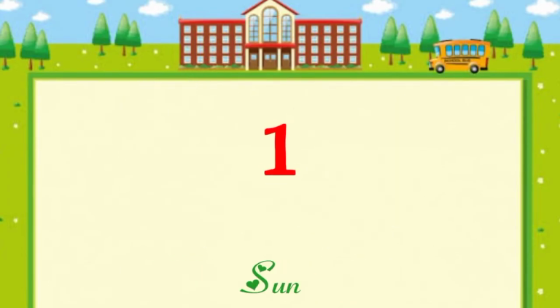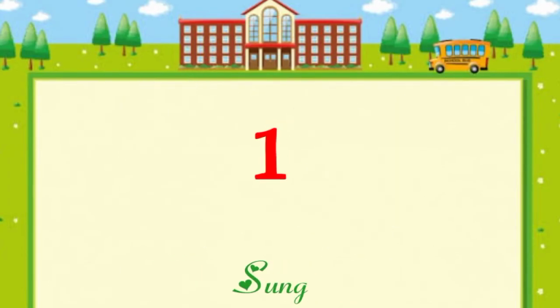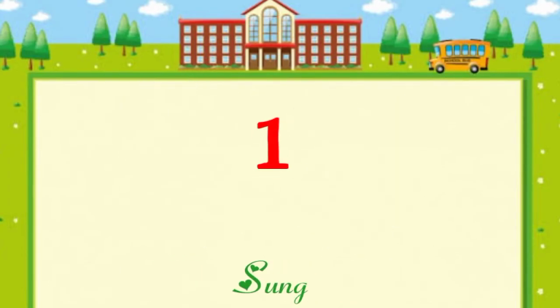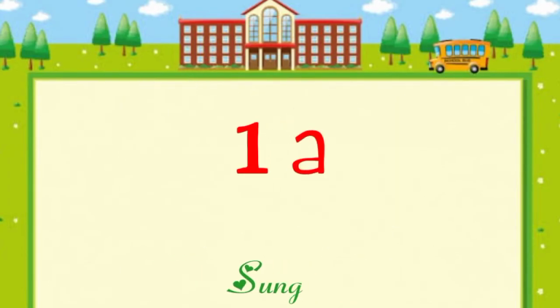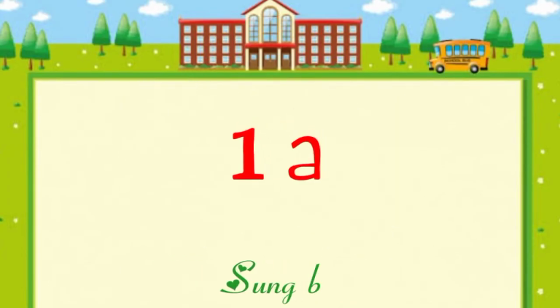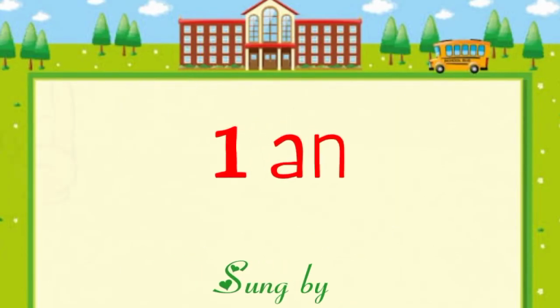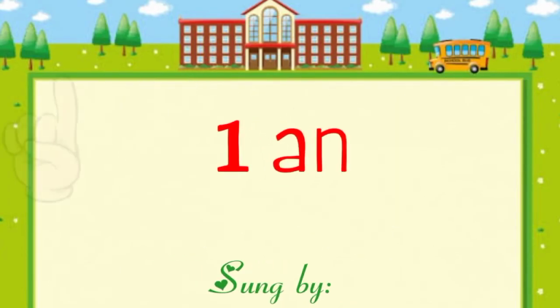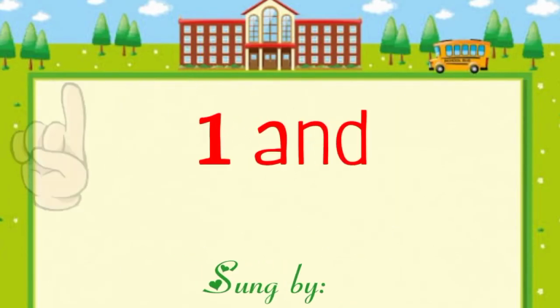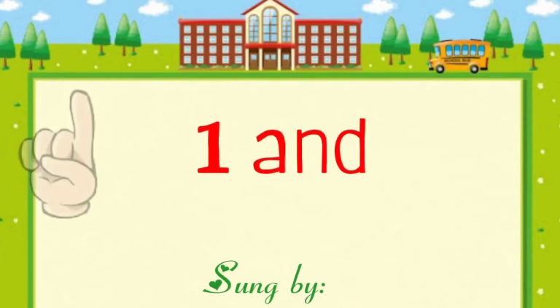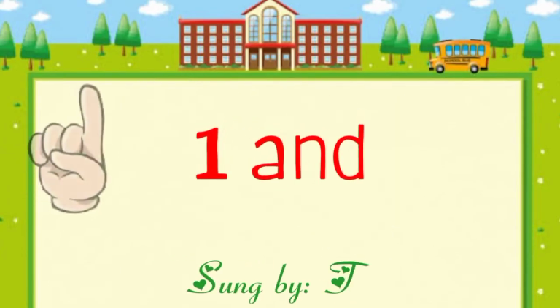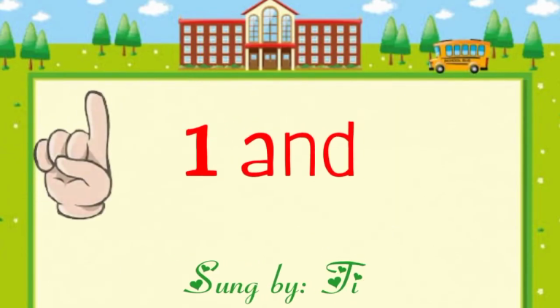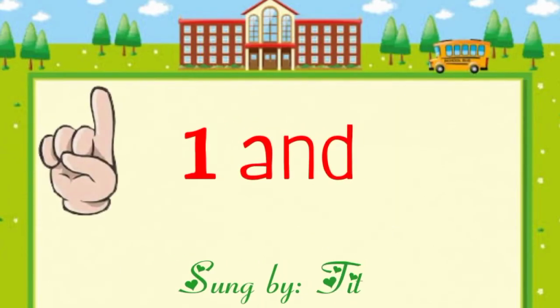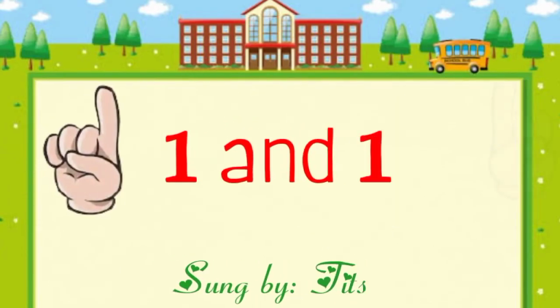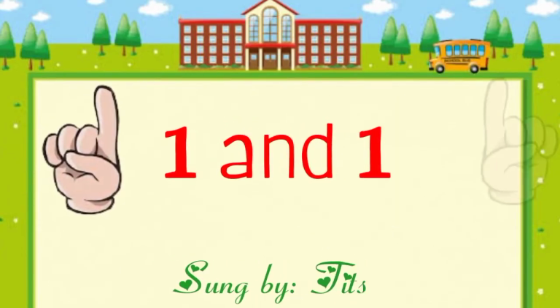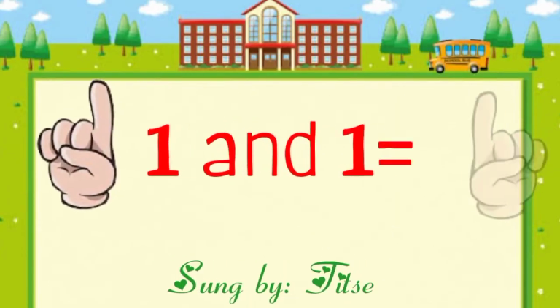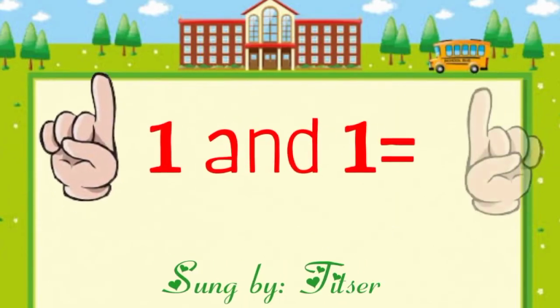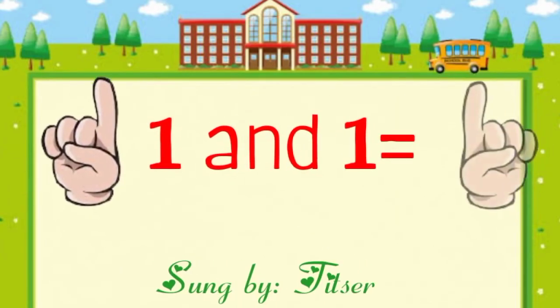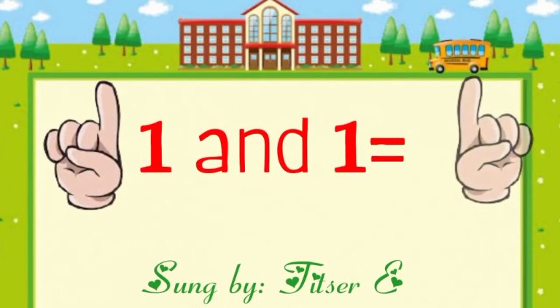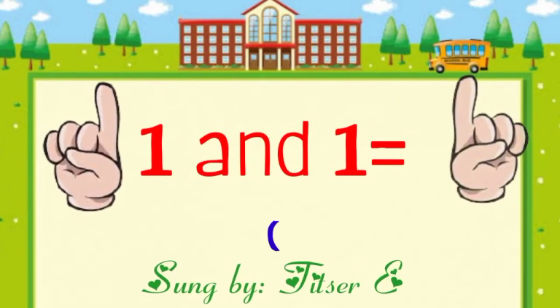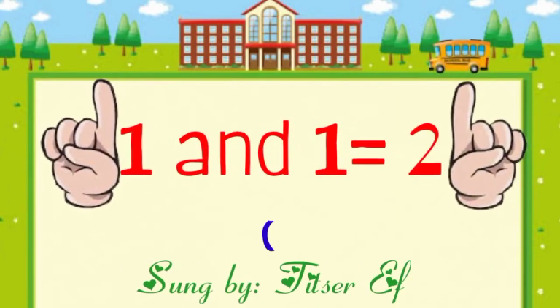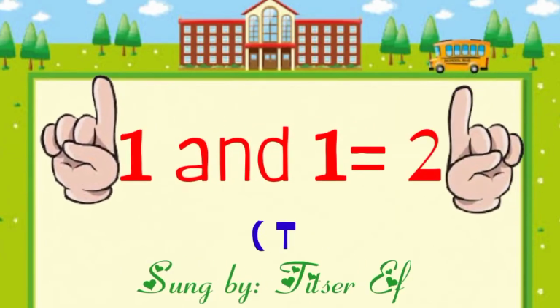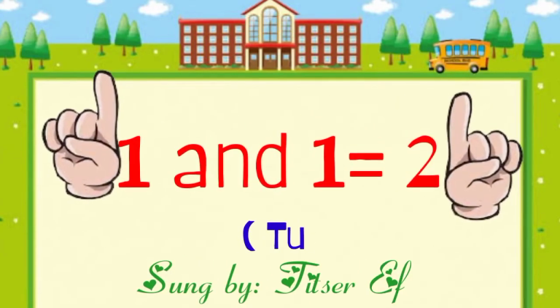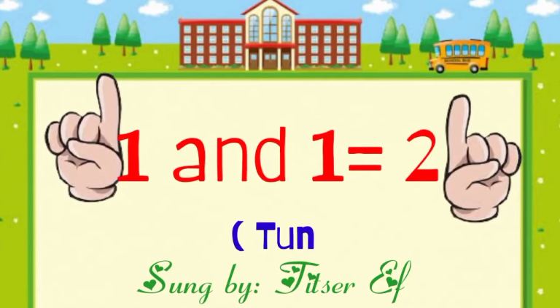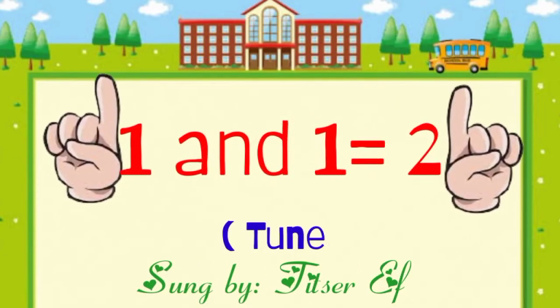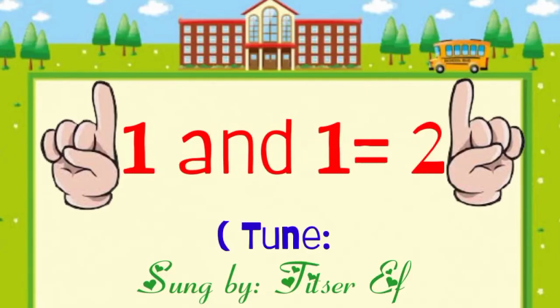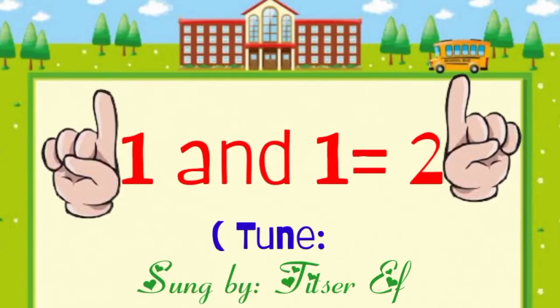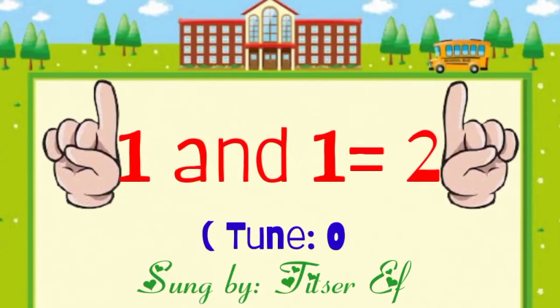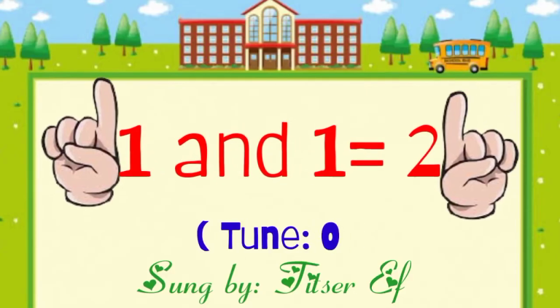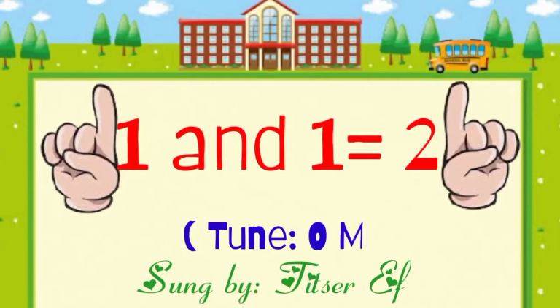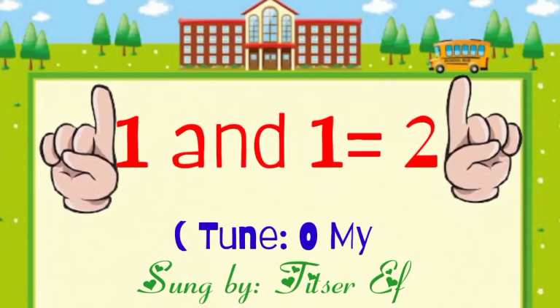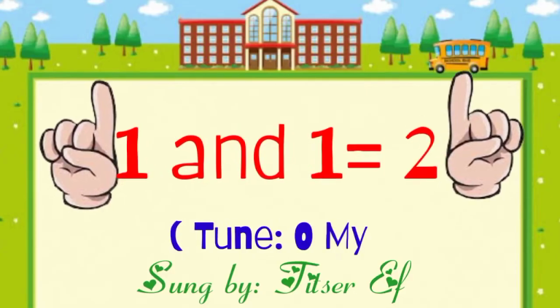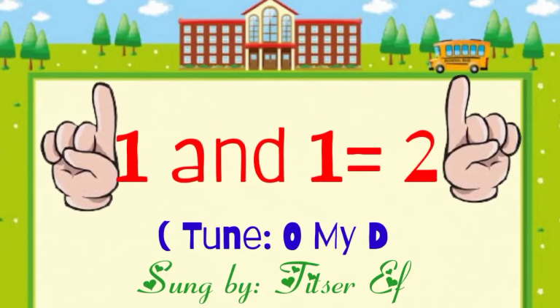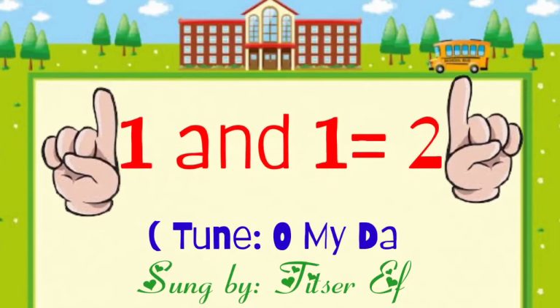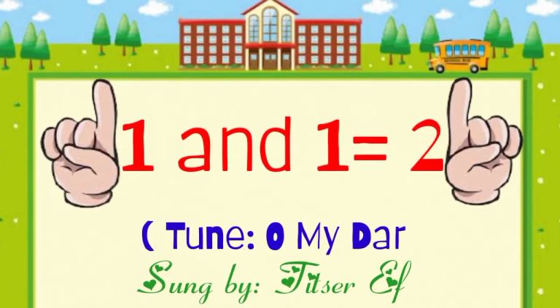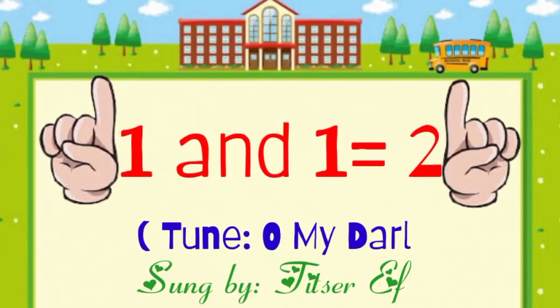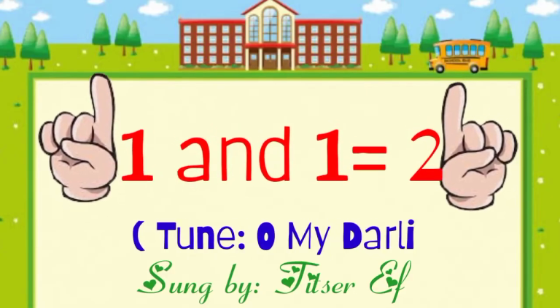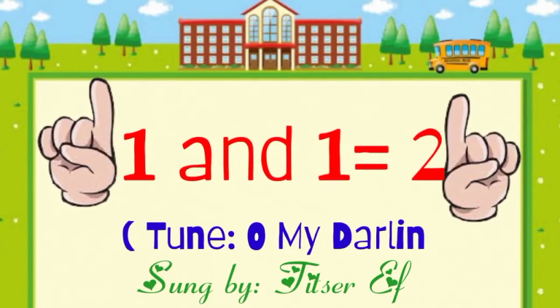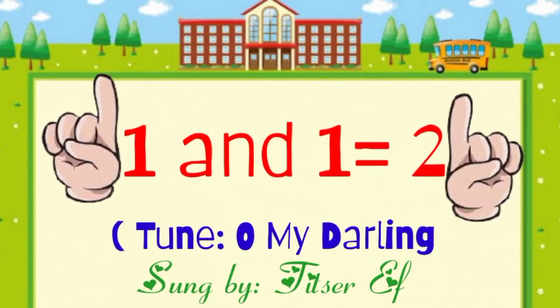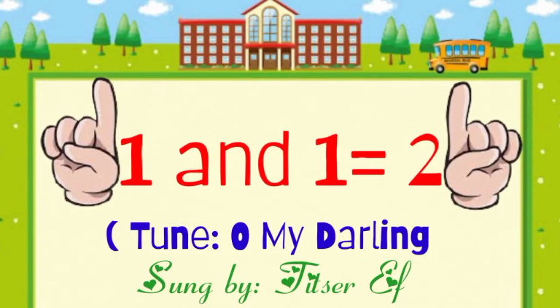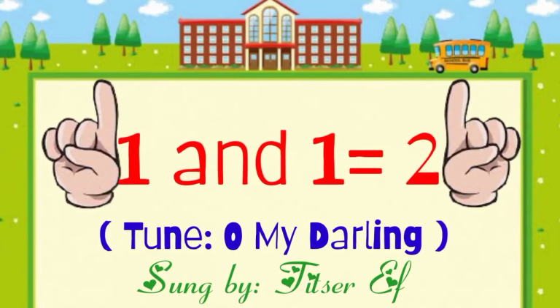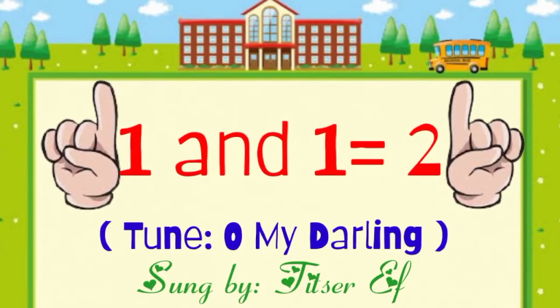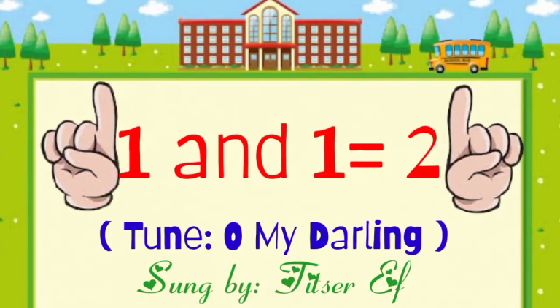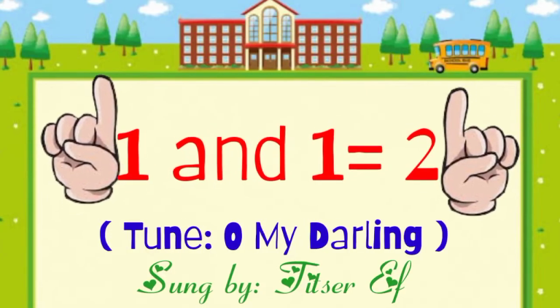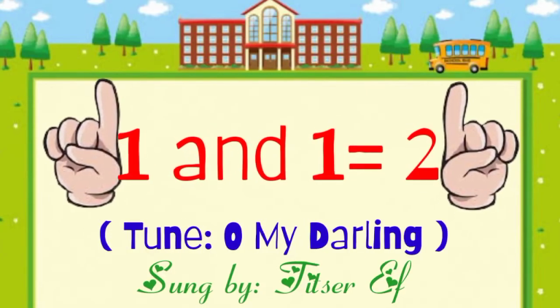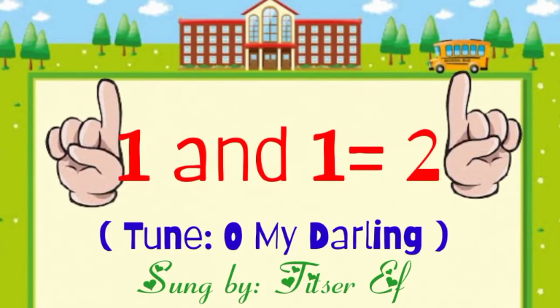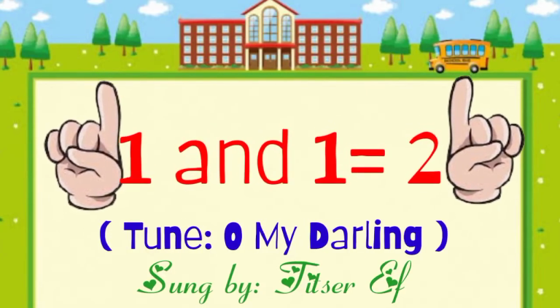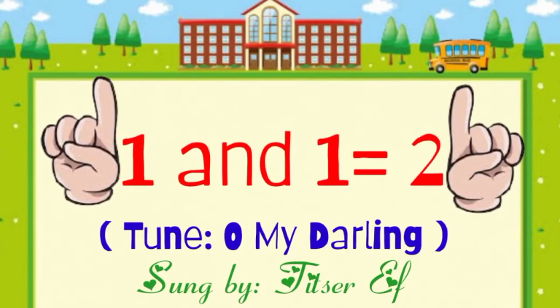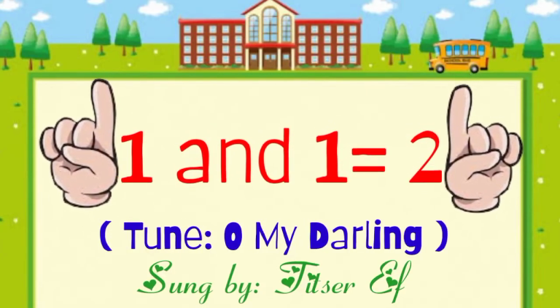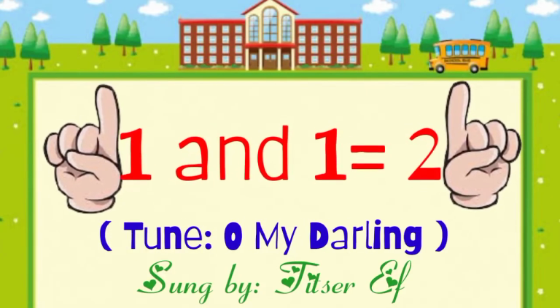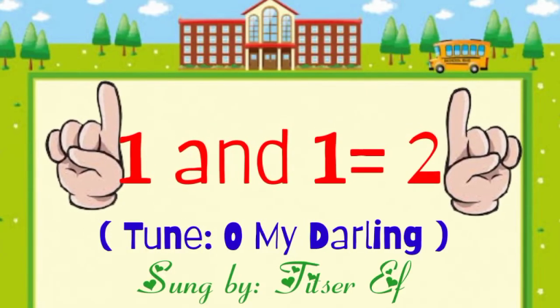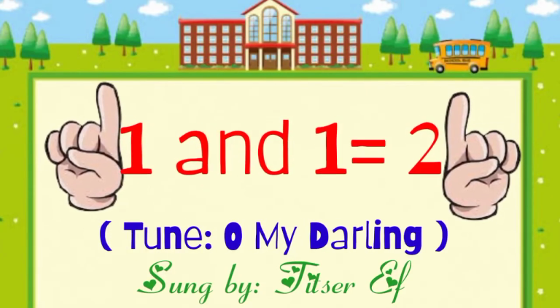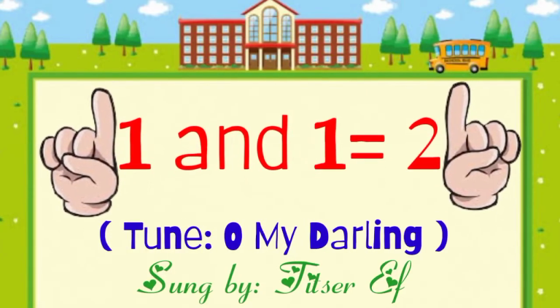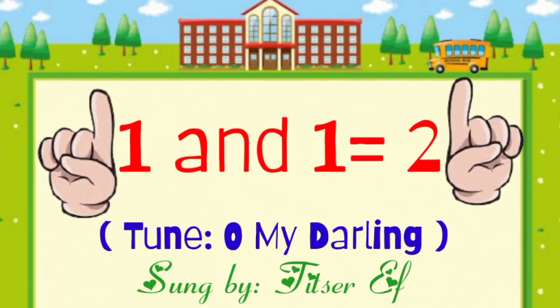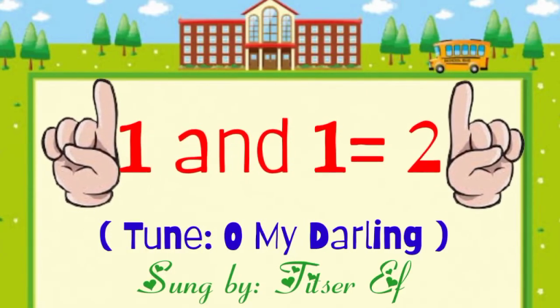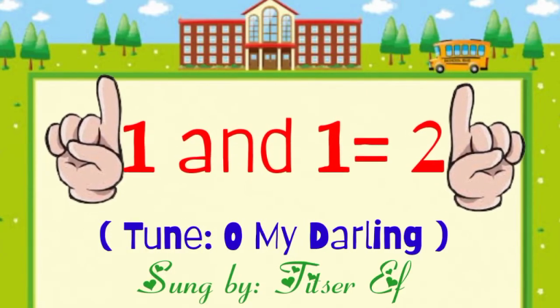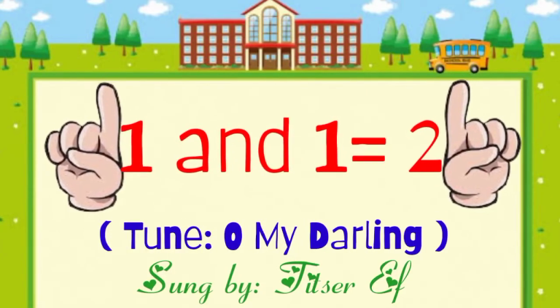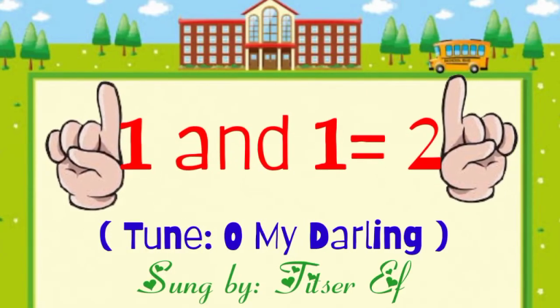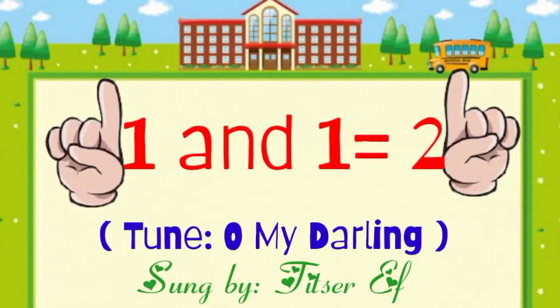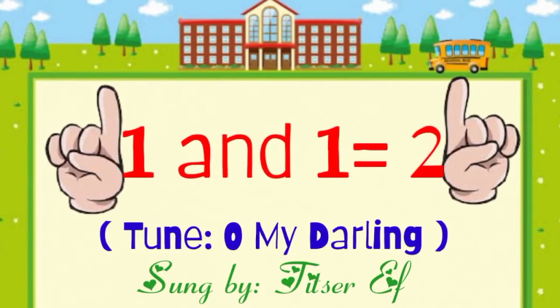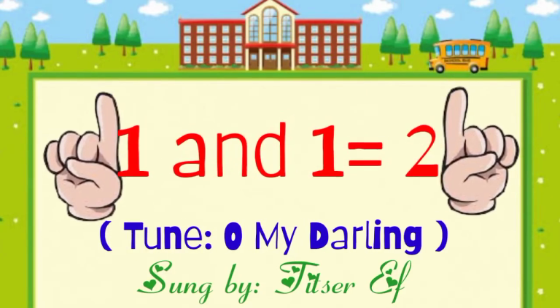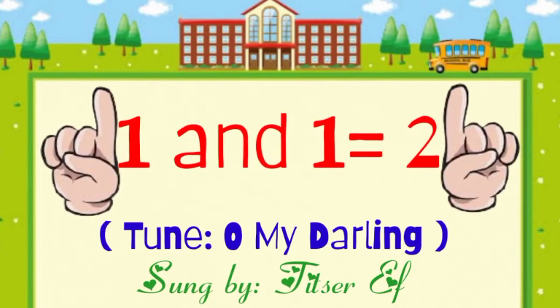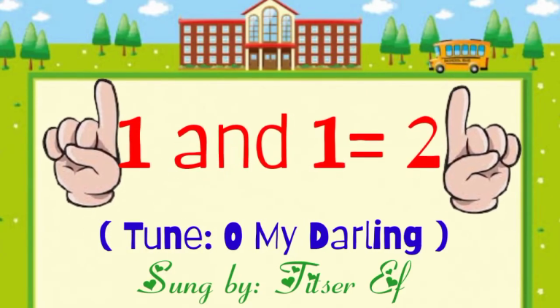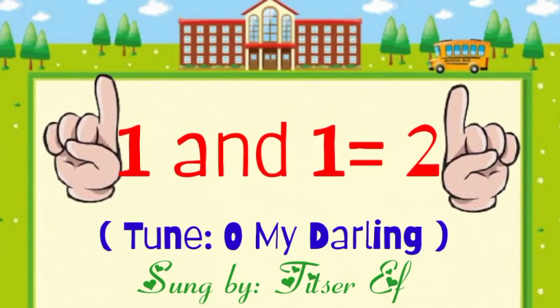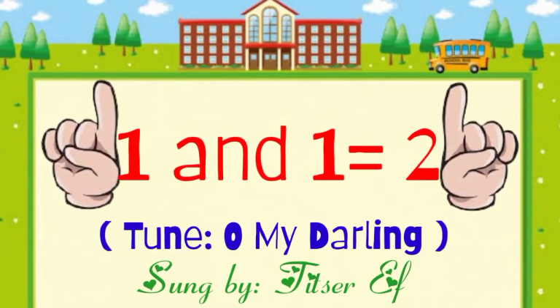1 and 1, 2 to the tune of Oh My Darling by Teacher F.